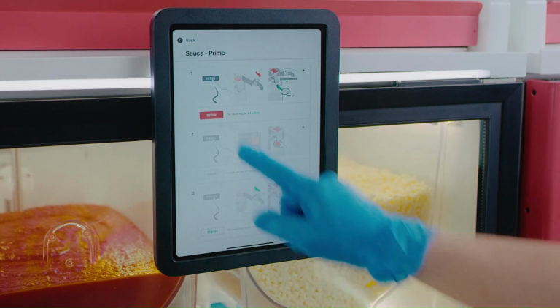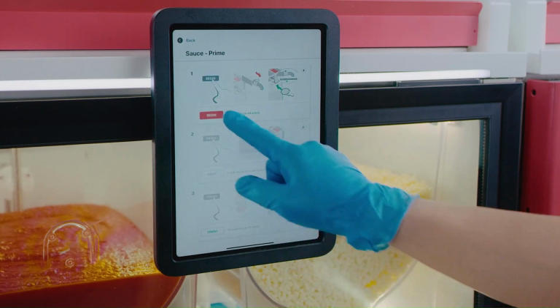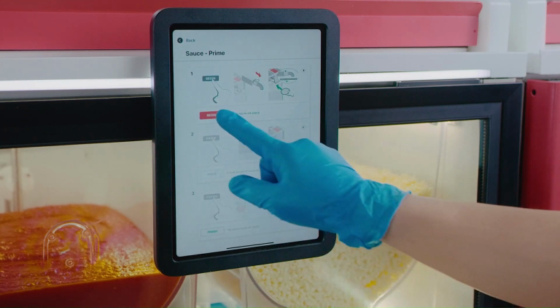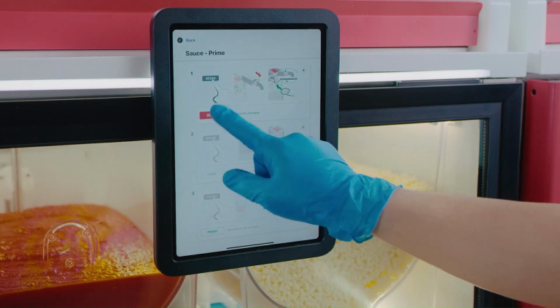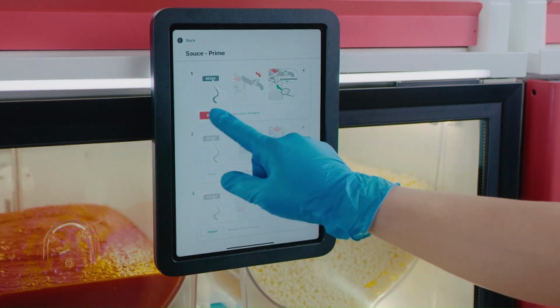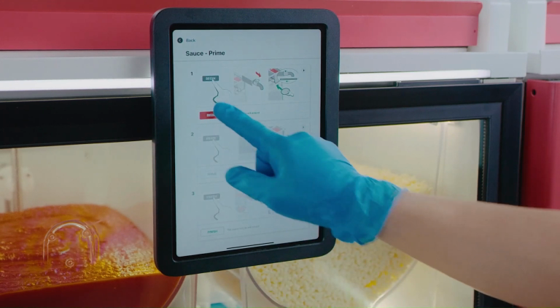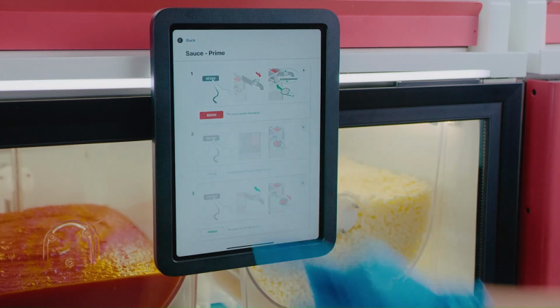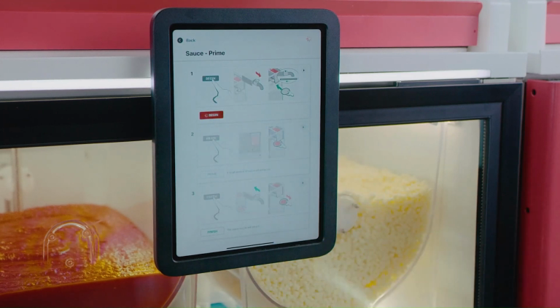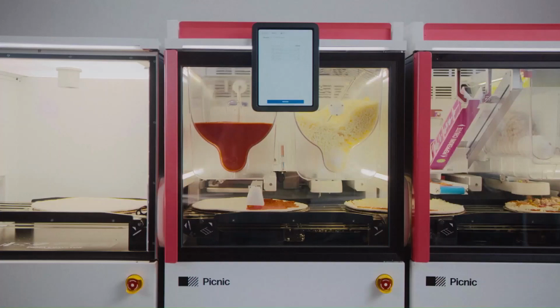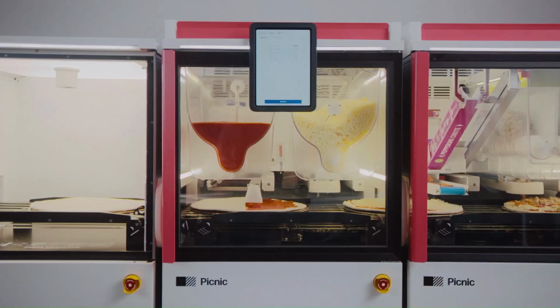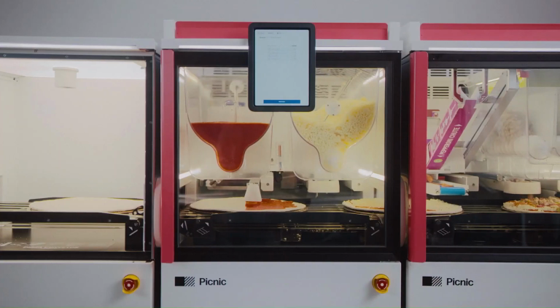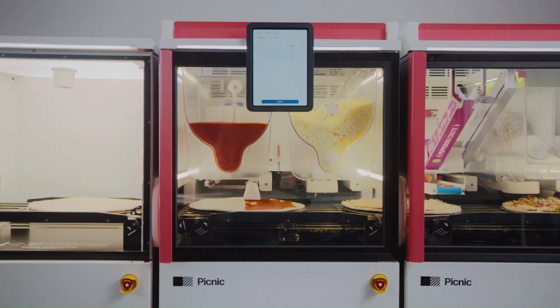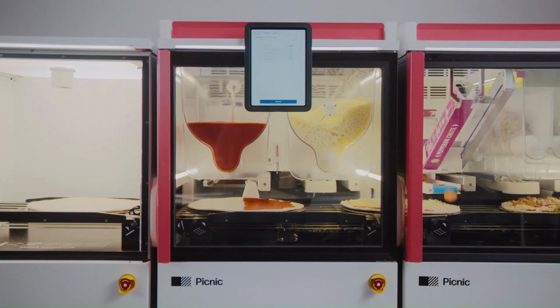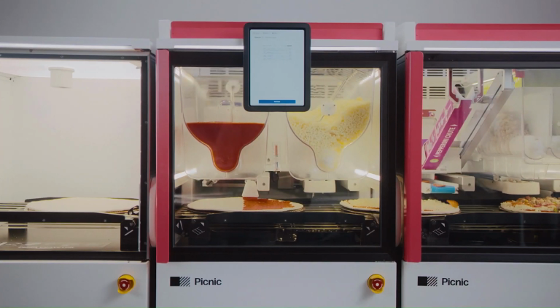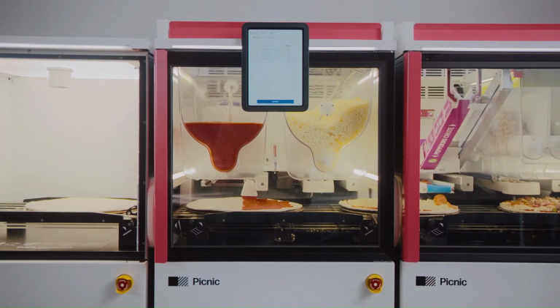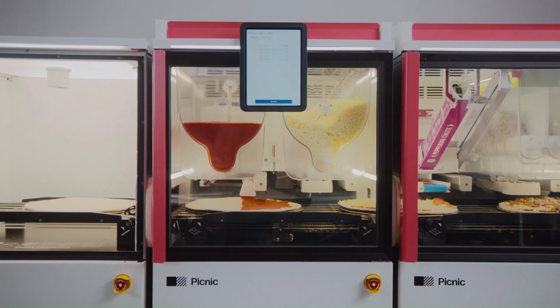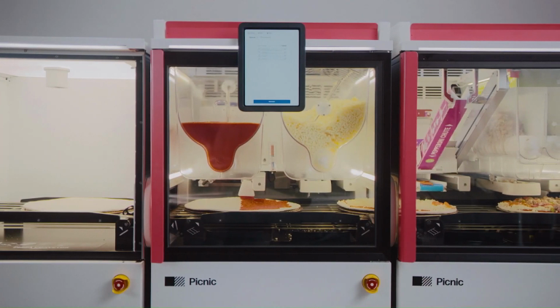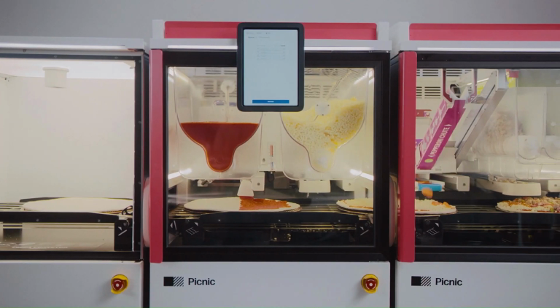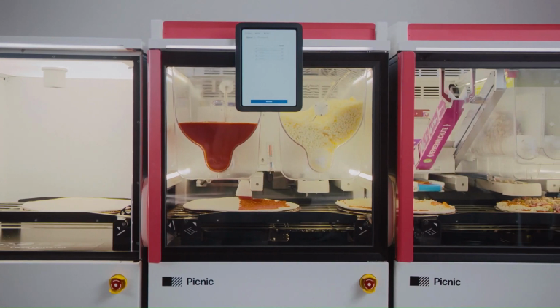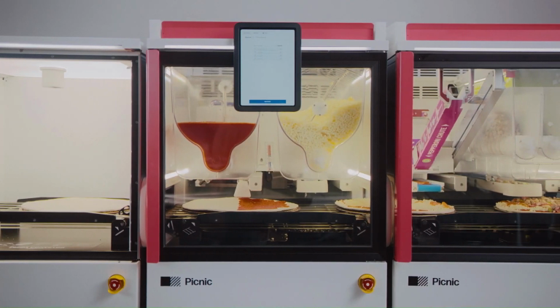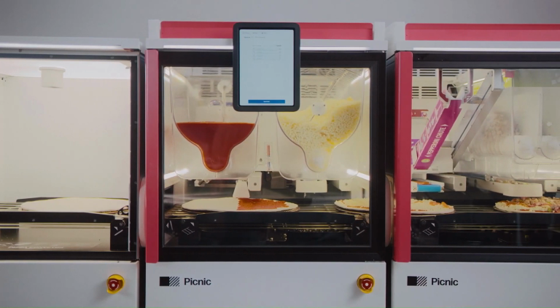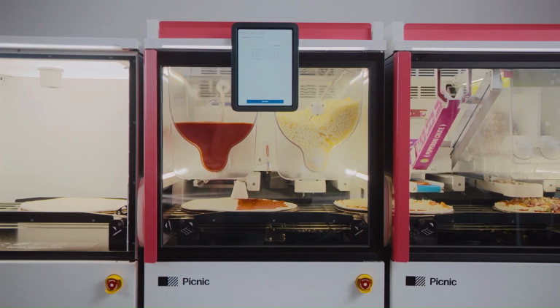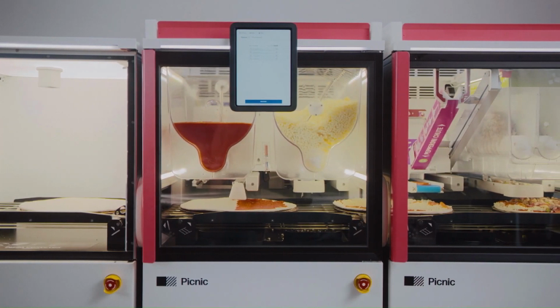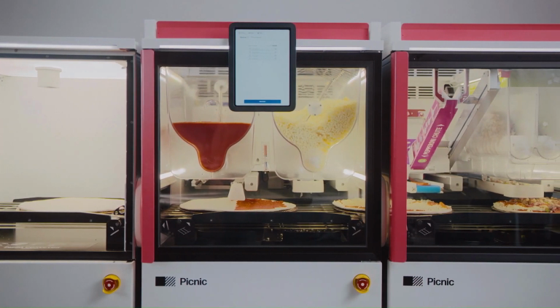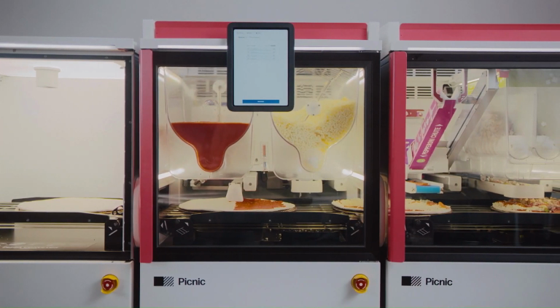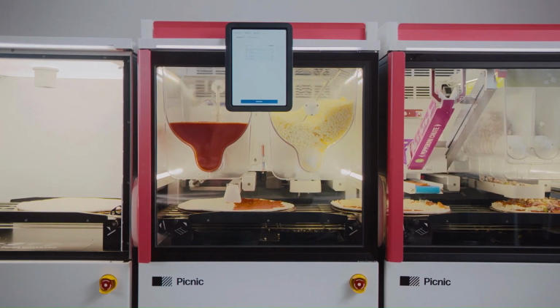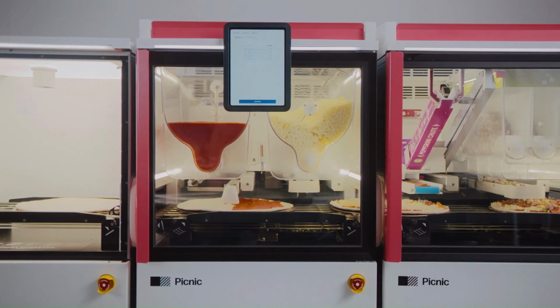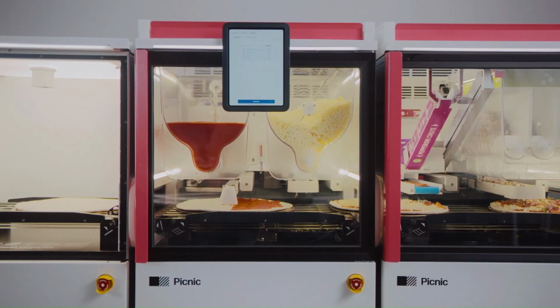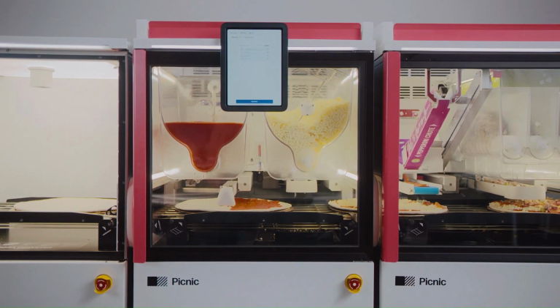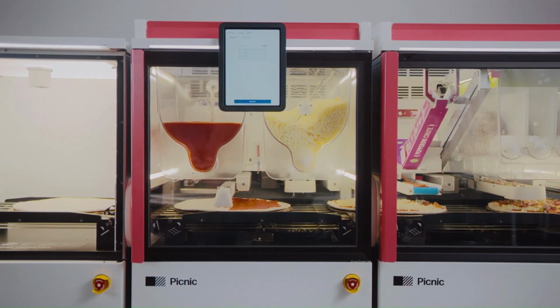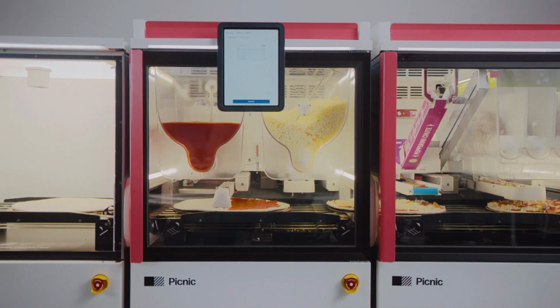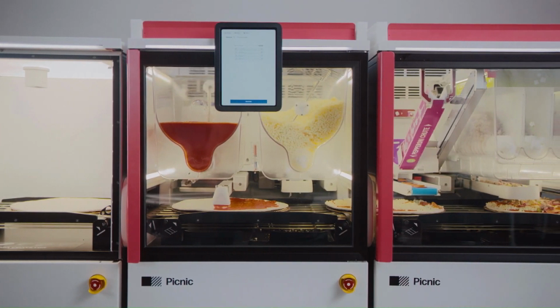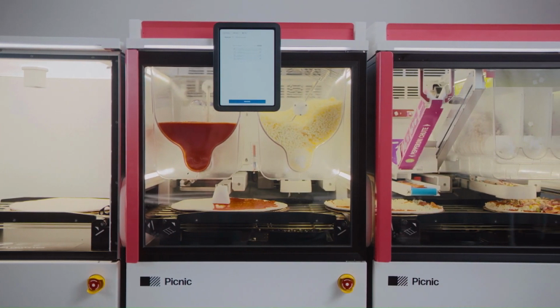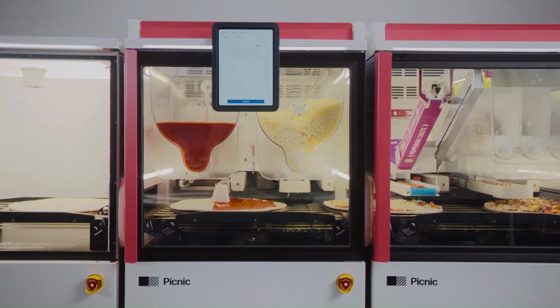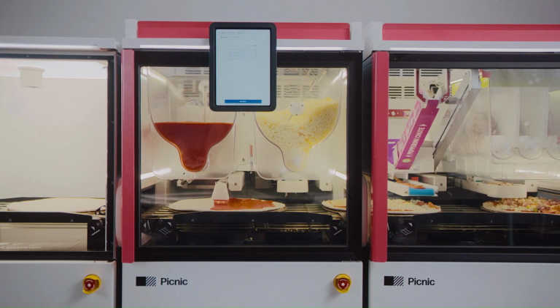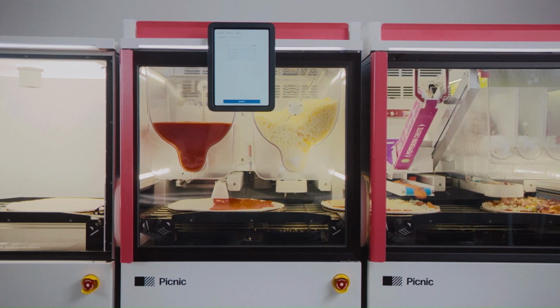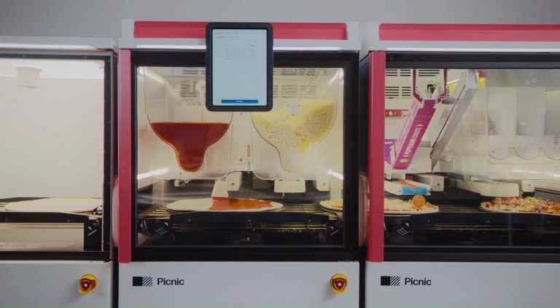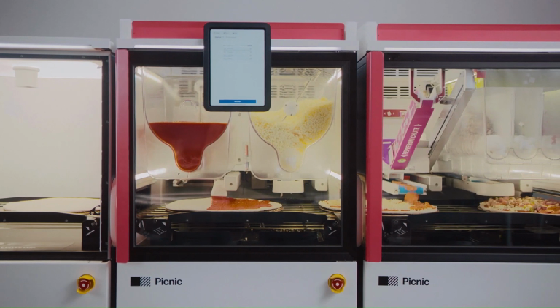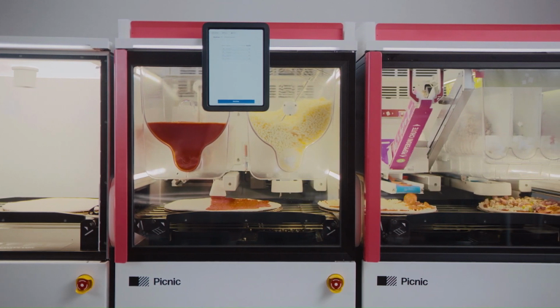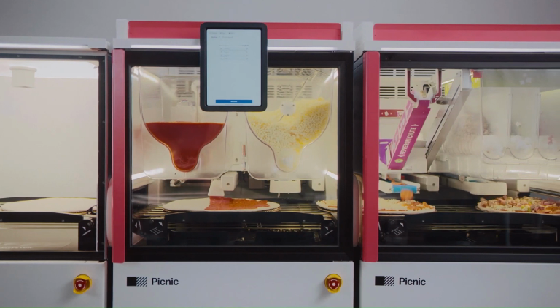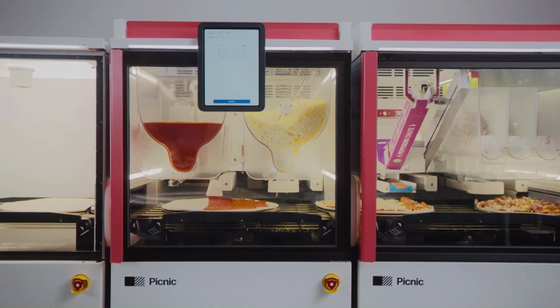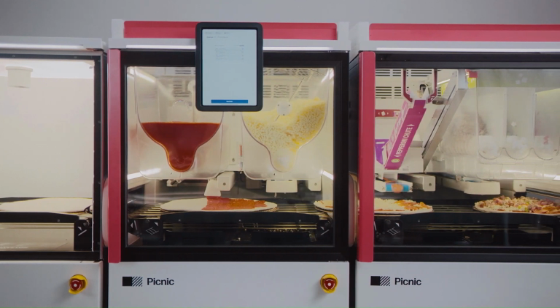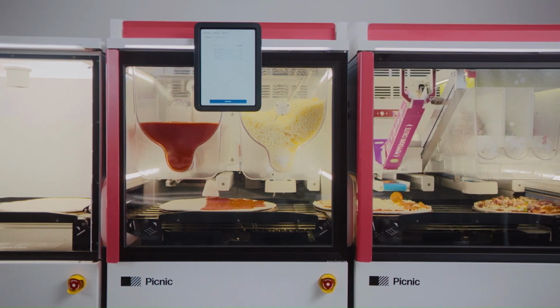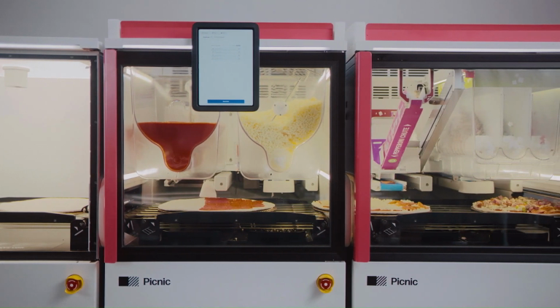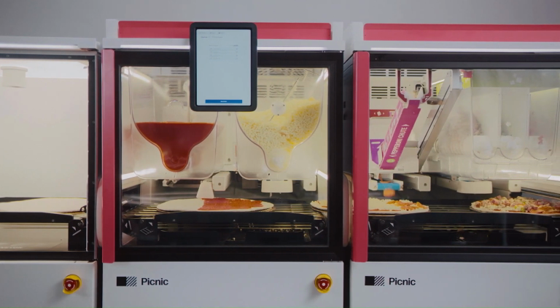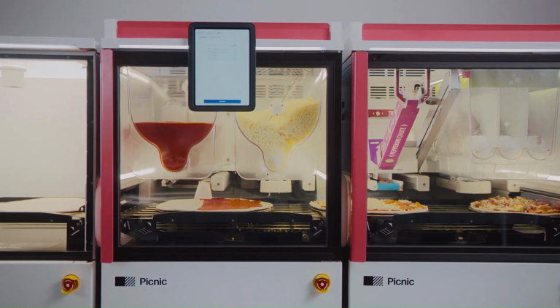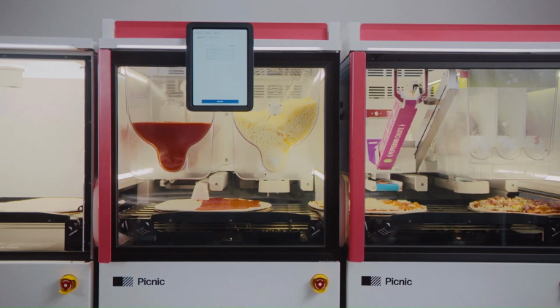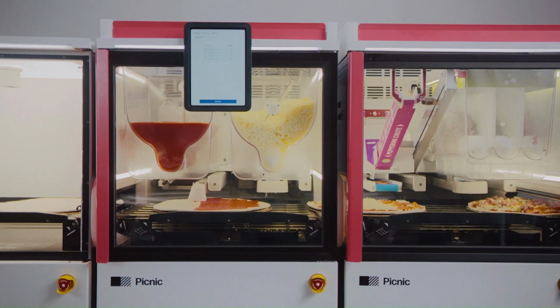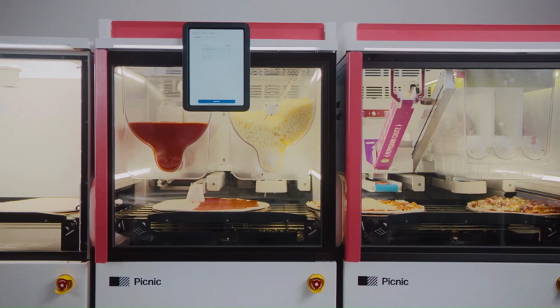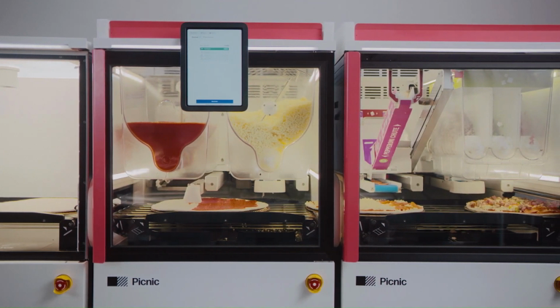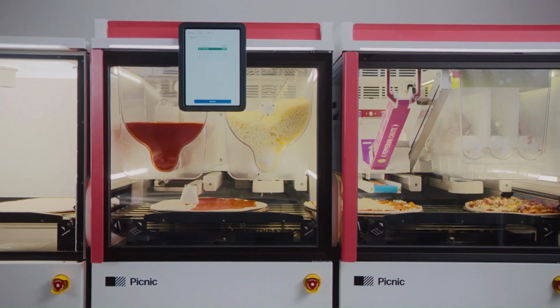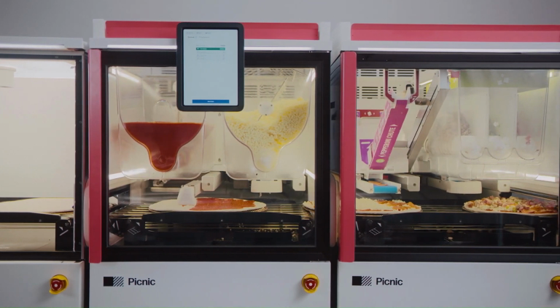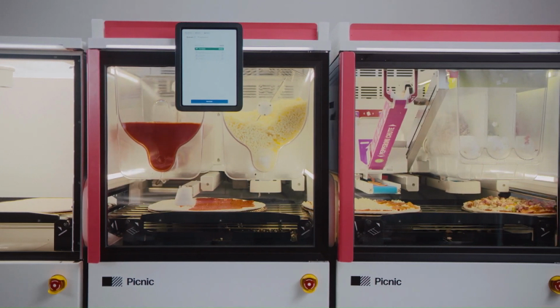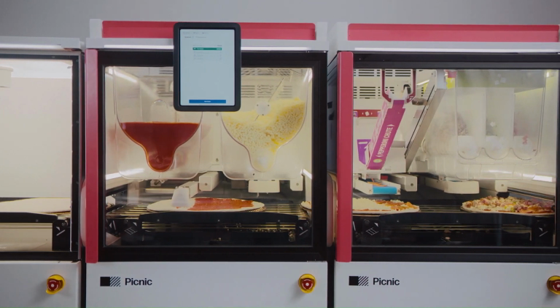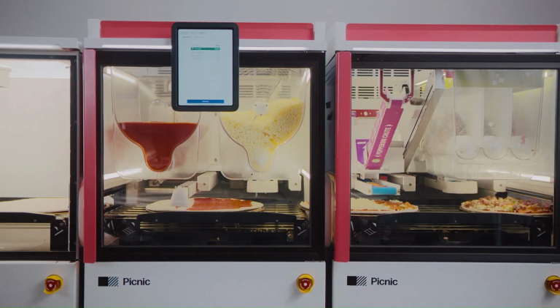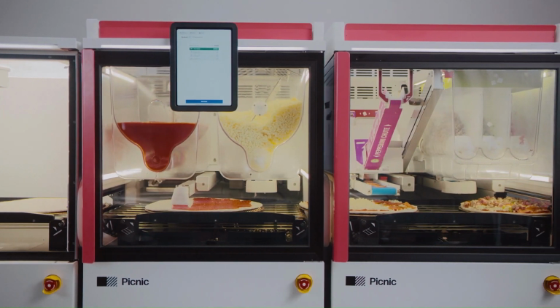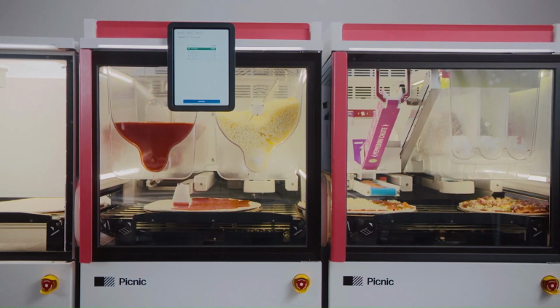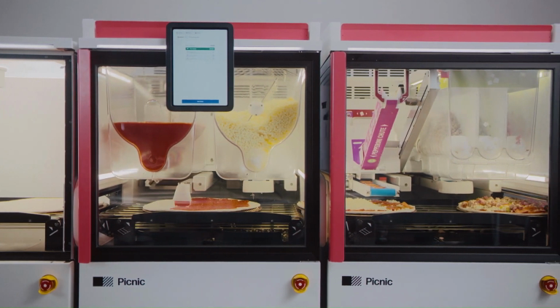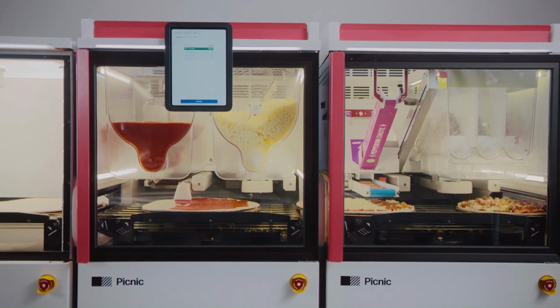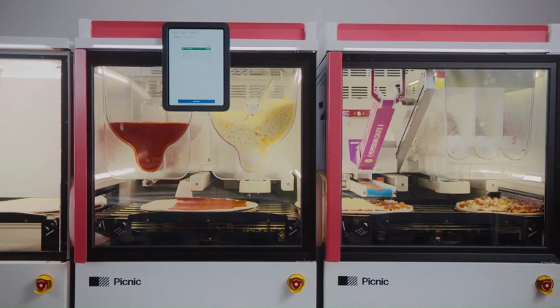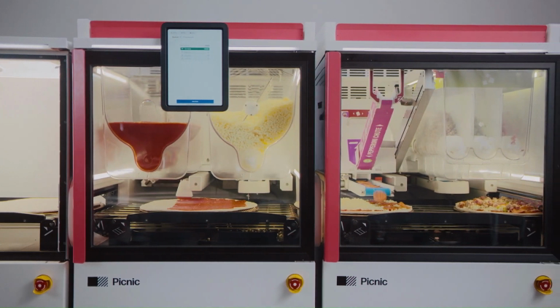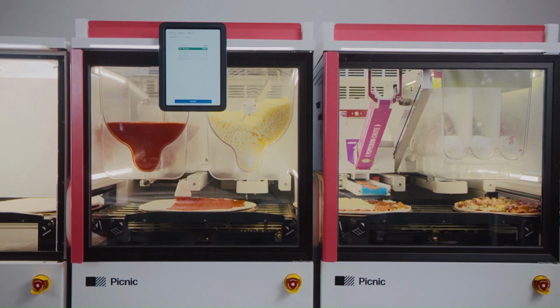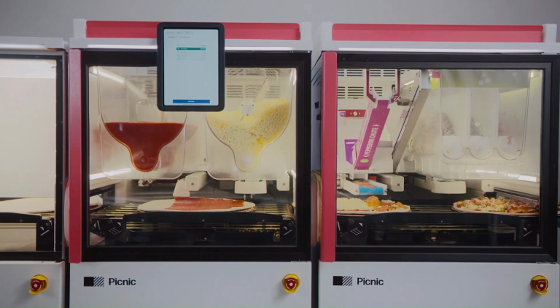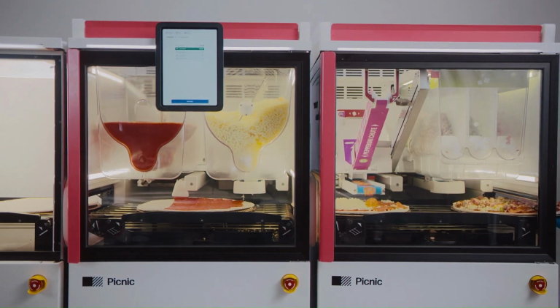Load the toppings, prime the modules, and start making pizza. Clean the drip trays occasionally during service — you'll find you're generating much less waste than a standard make line.